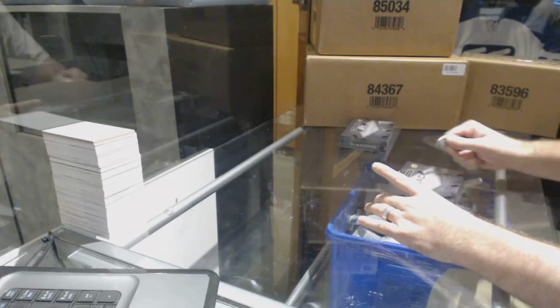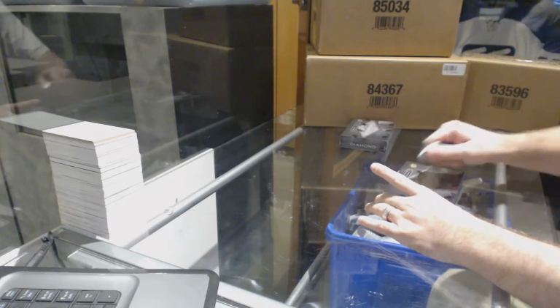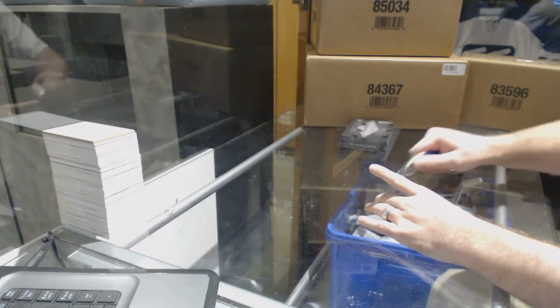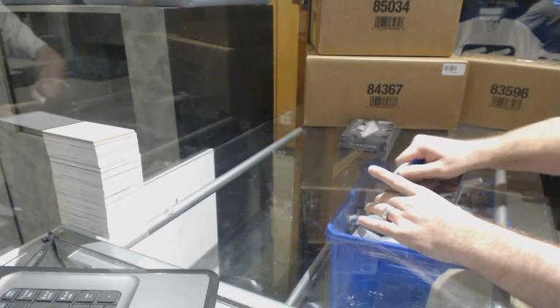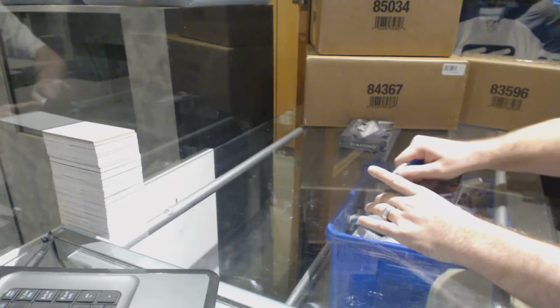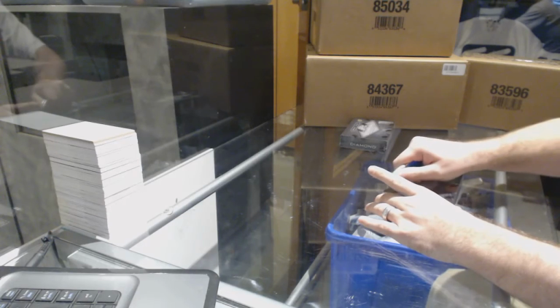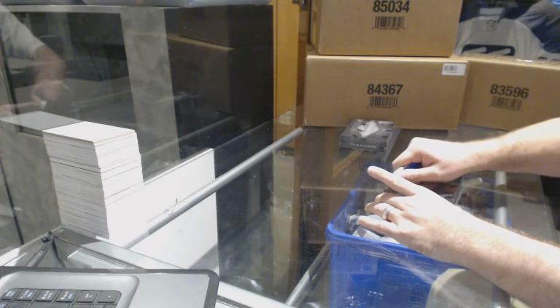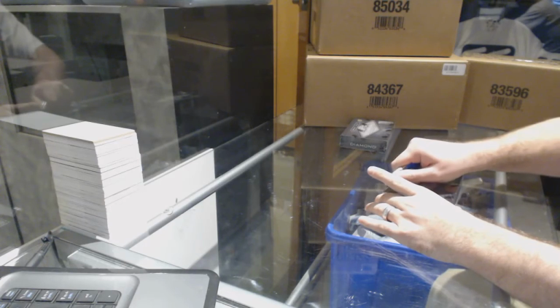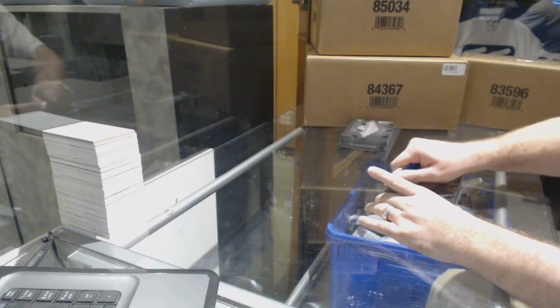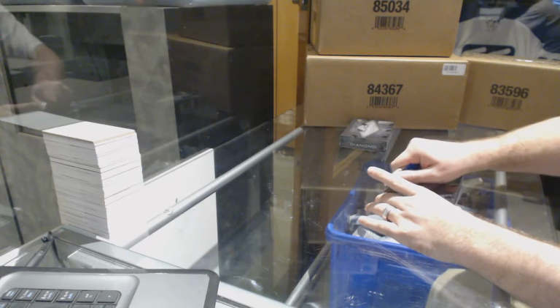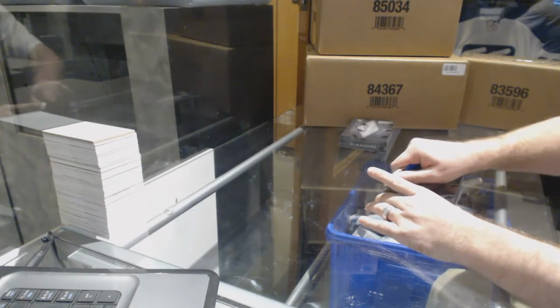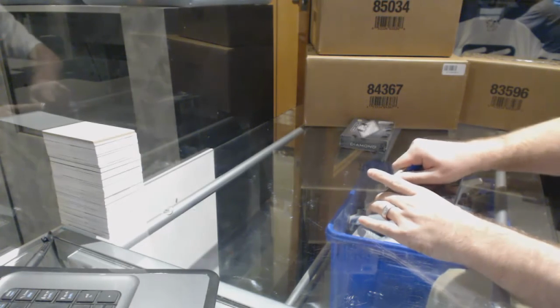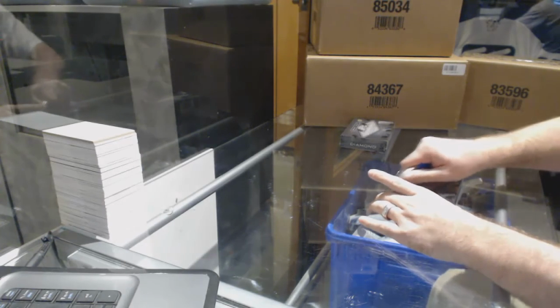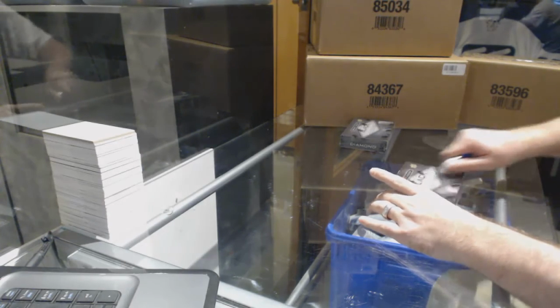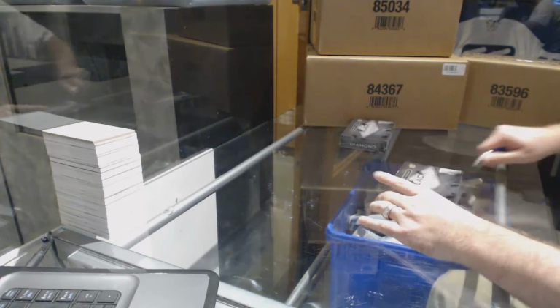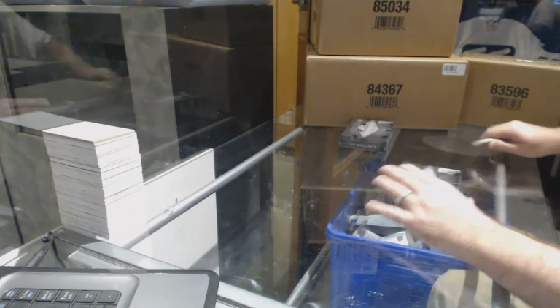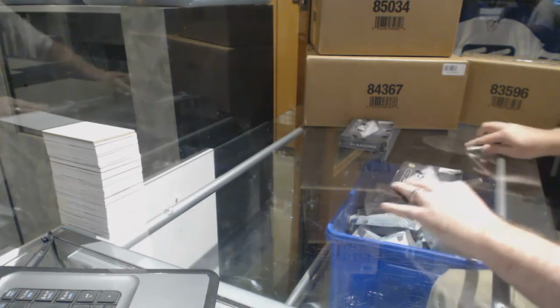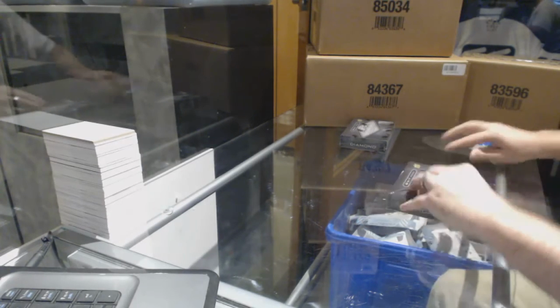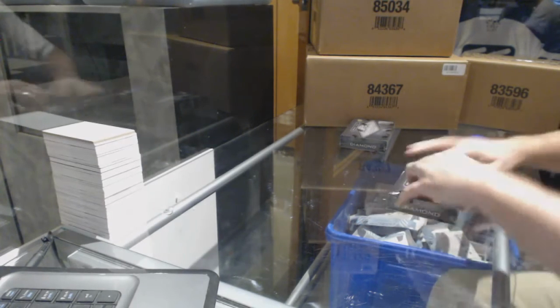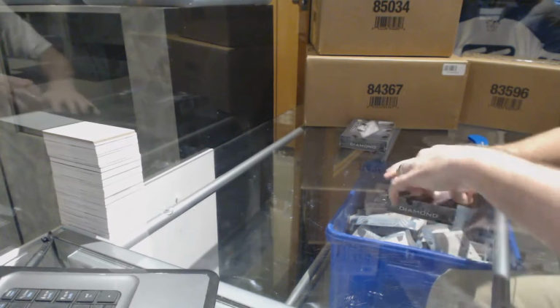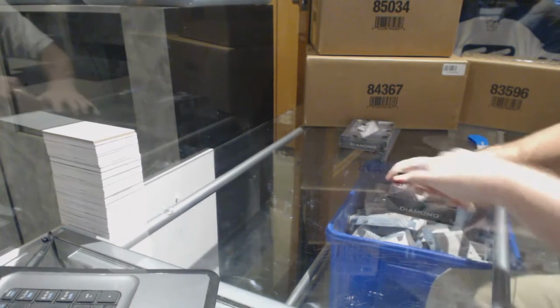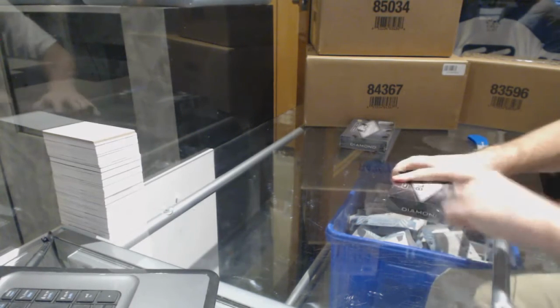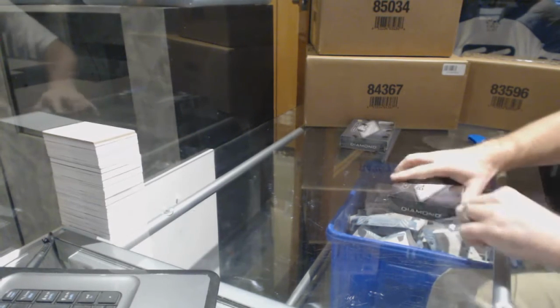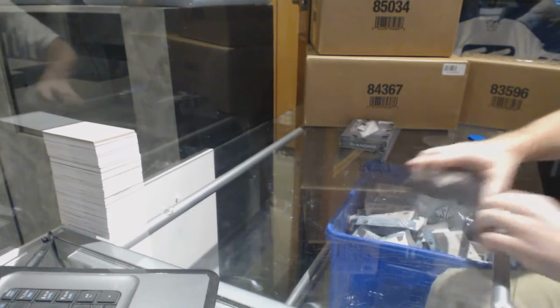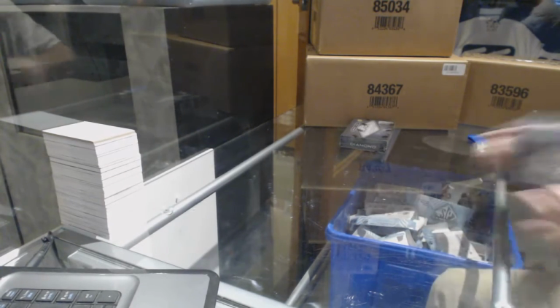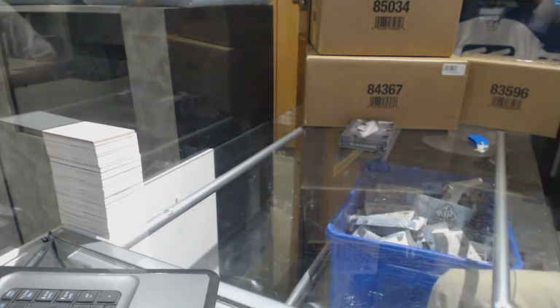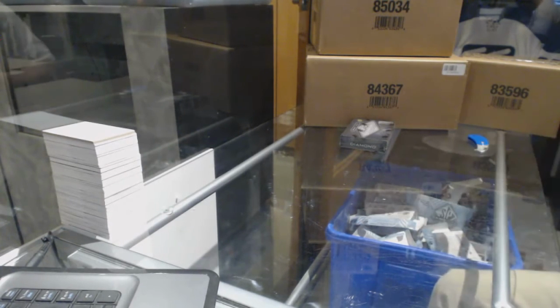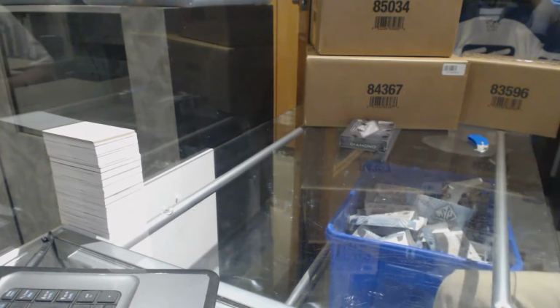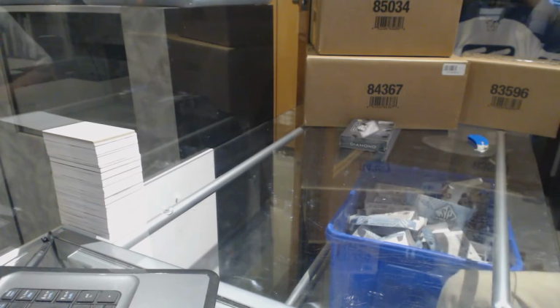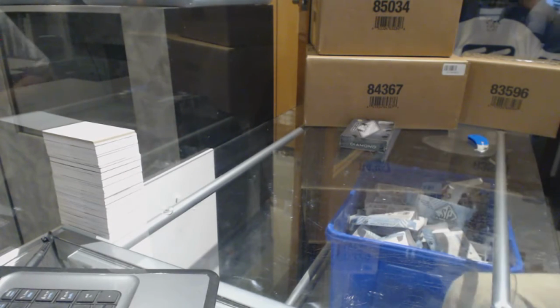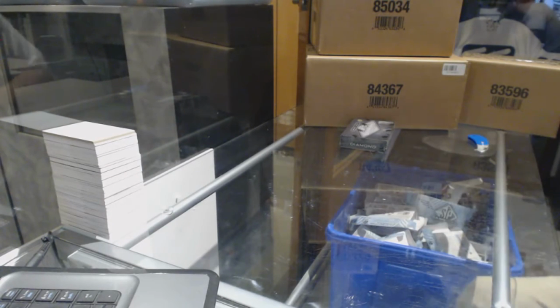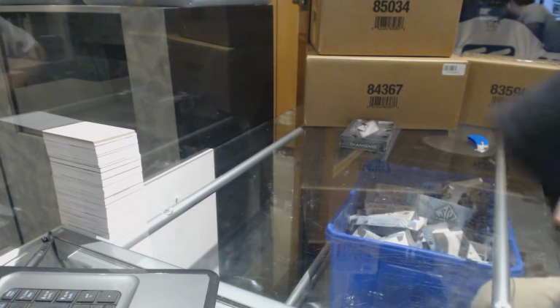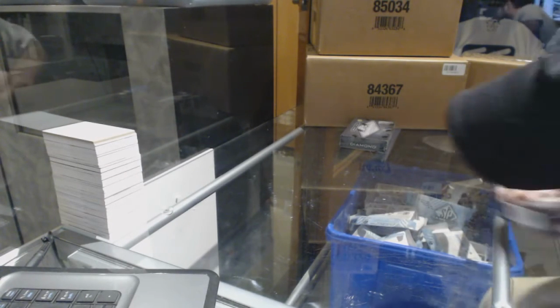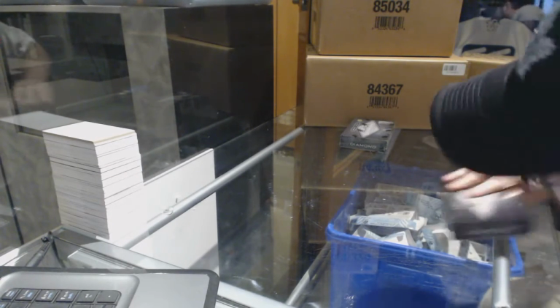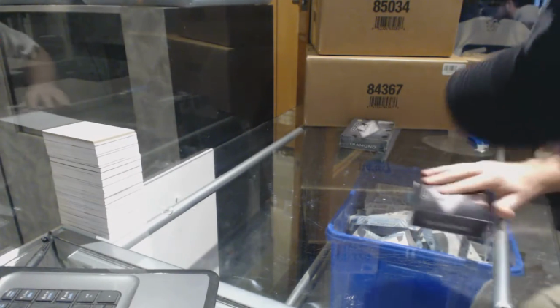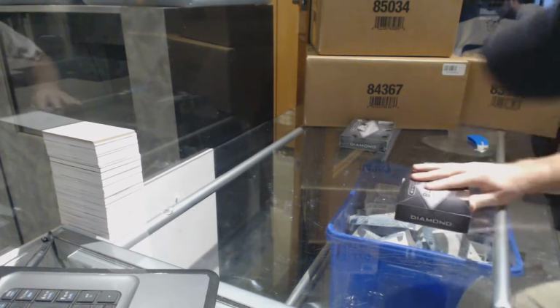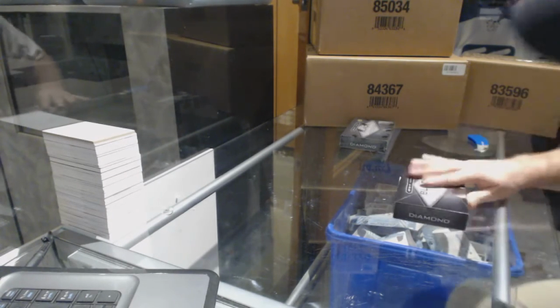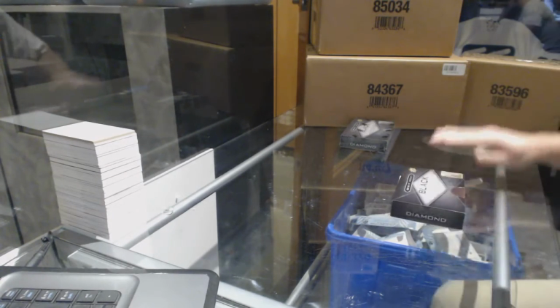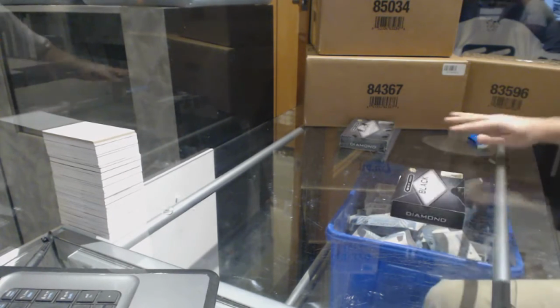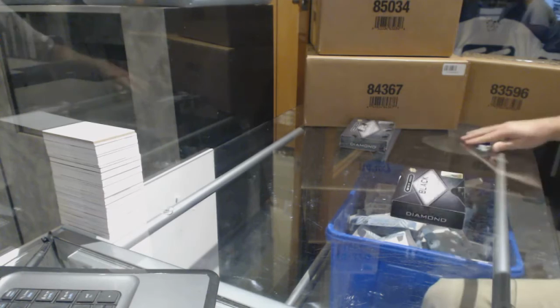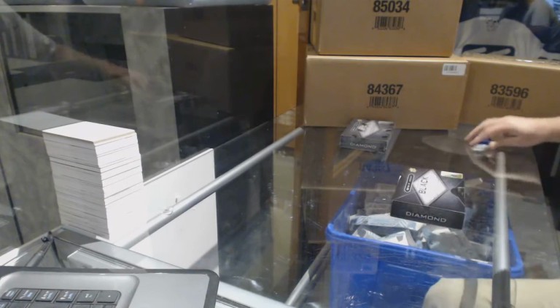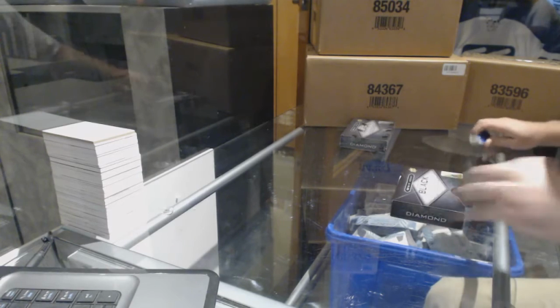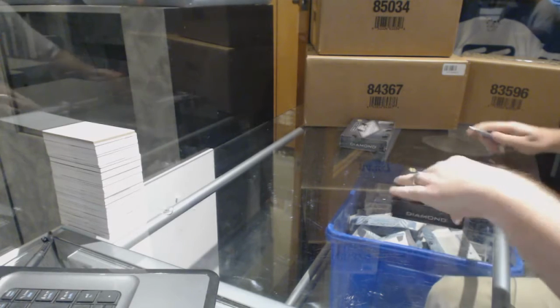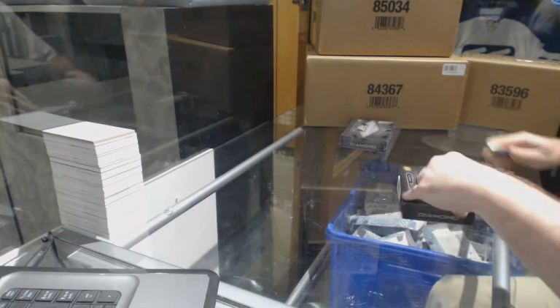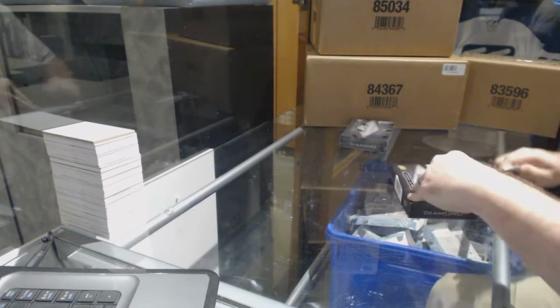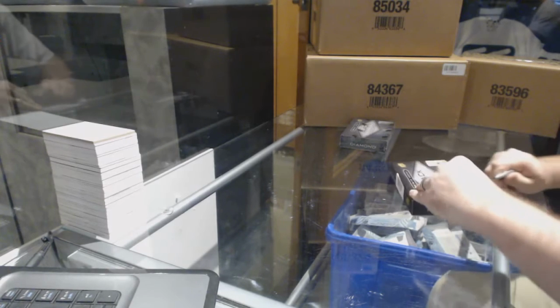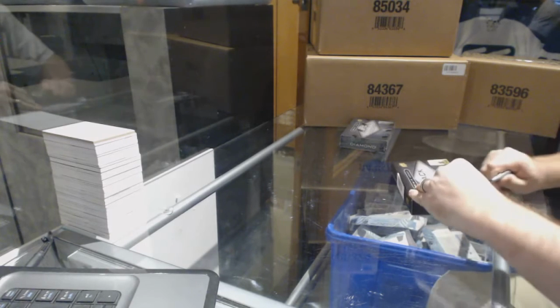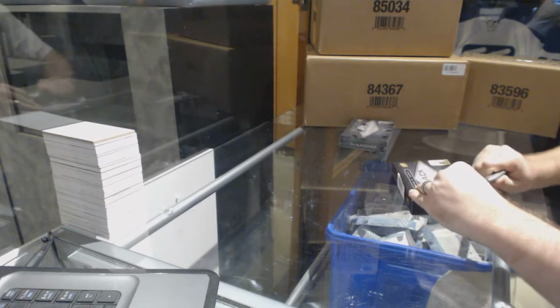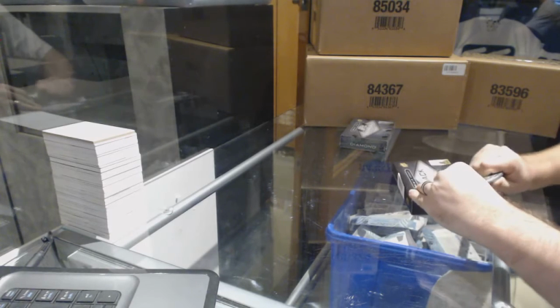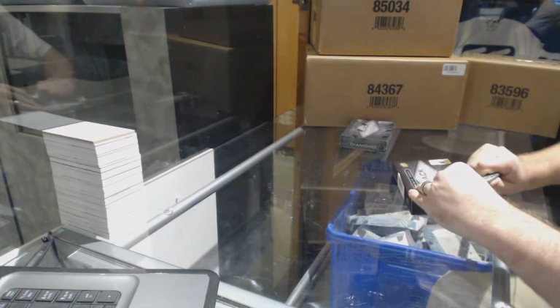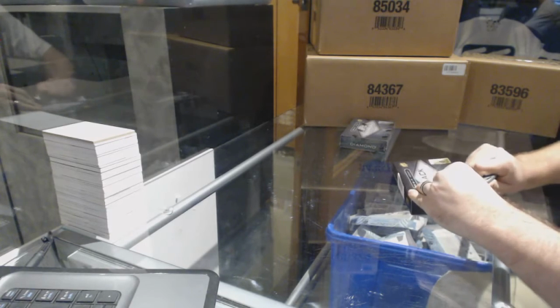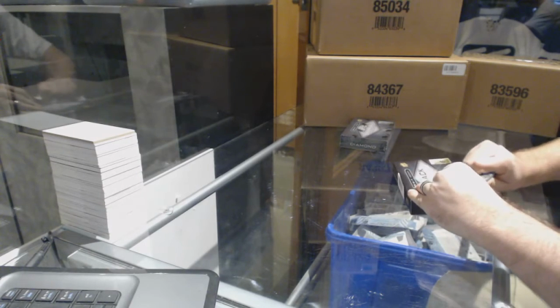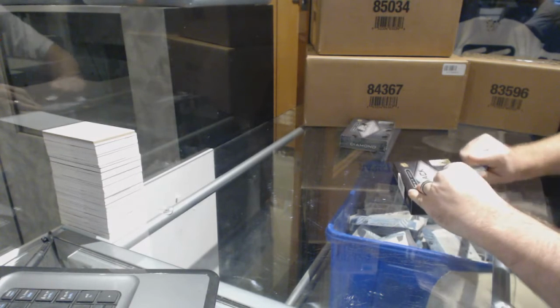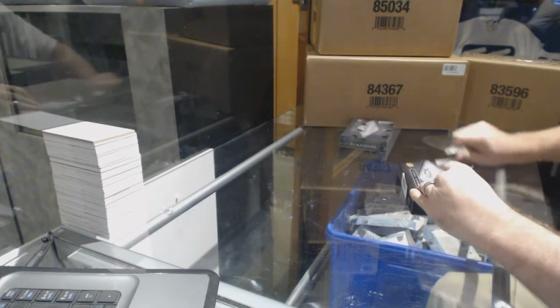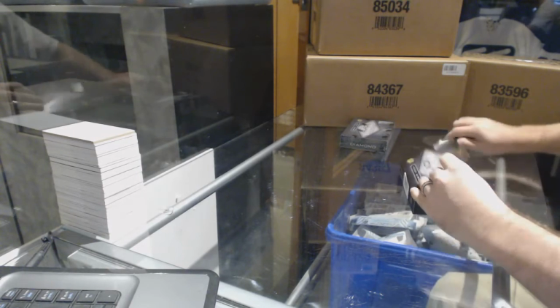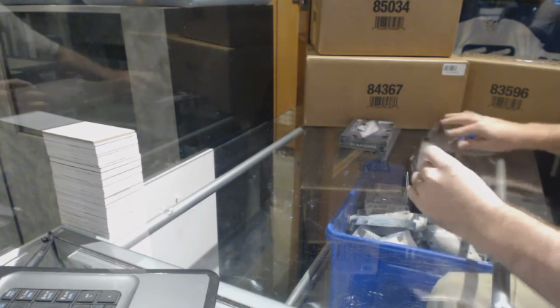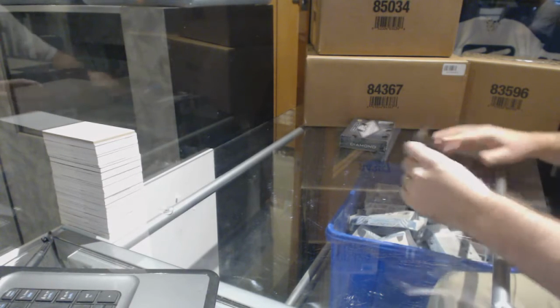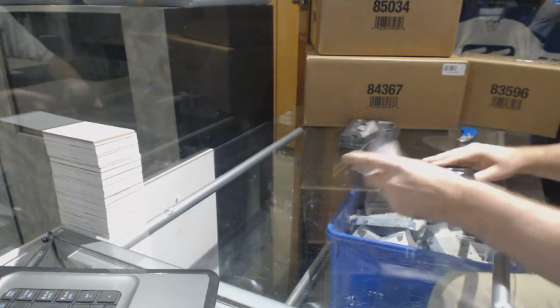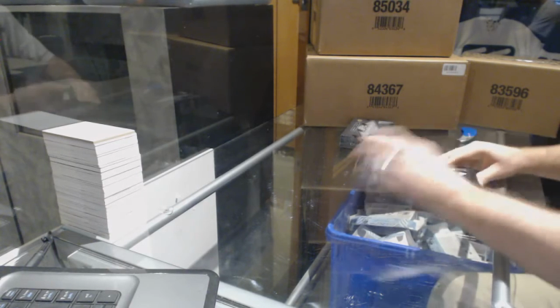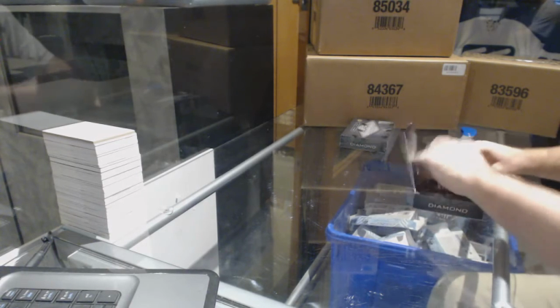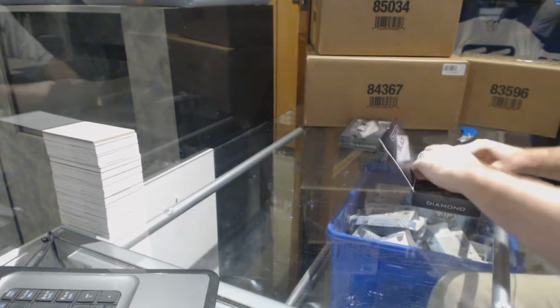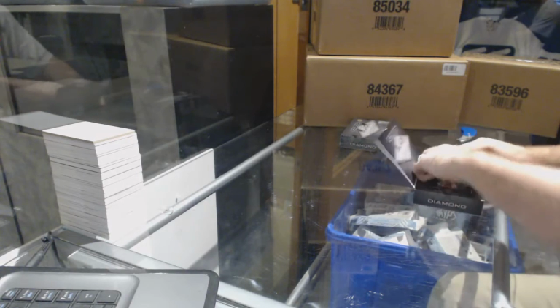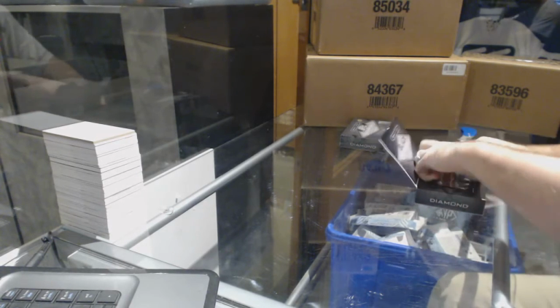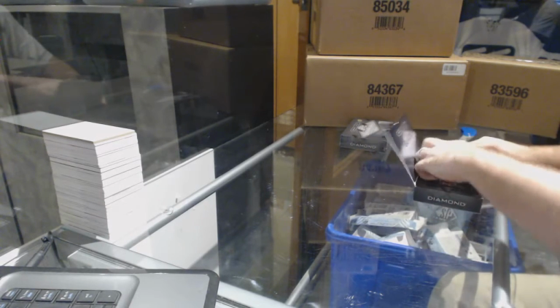Here we go, Leafs Rules — two boxes of Black Diamond 16/17.